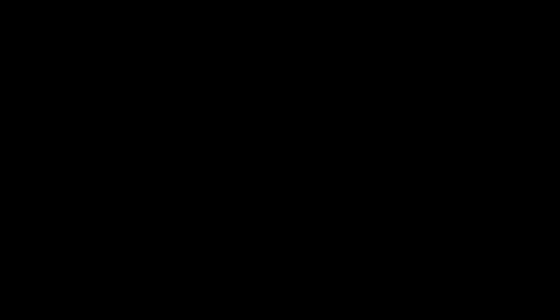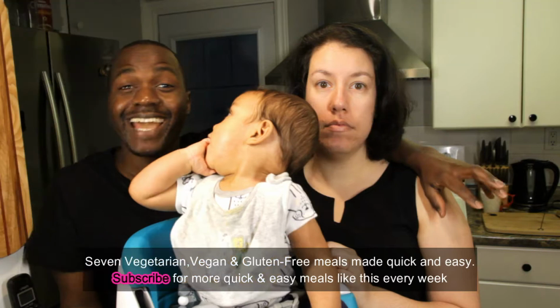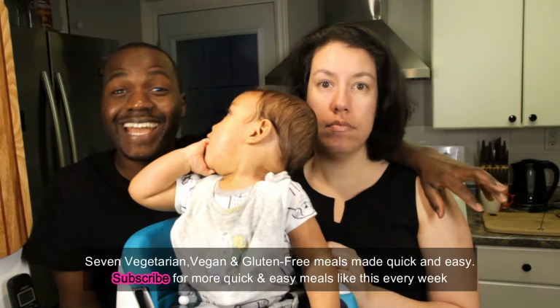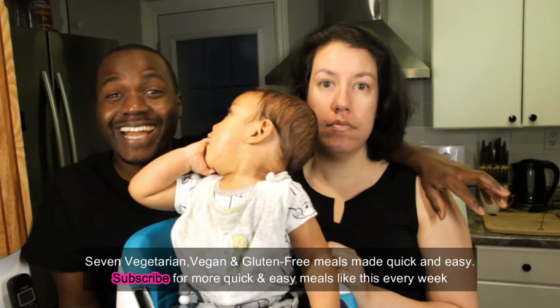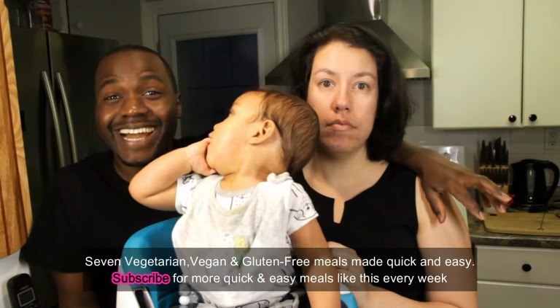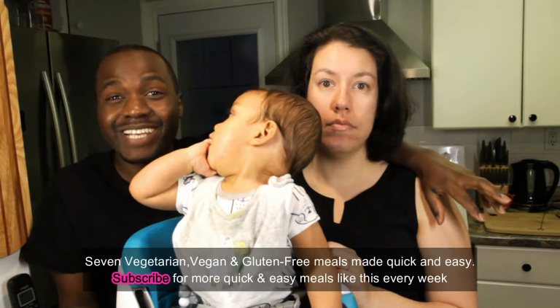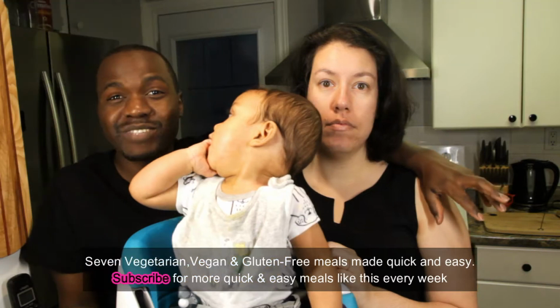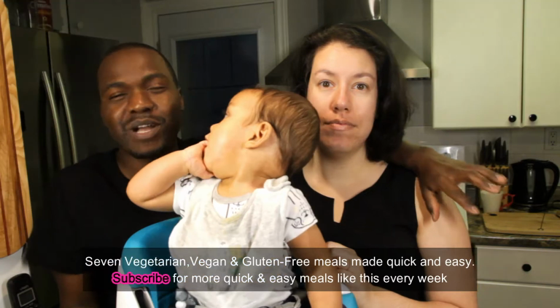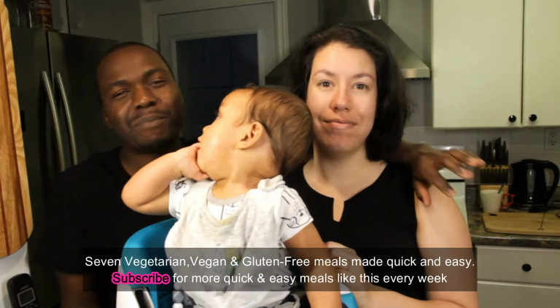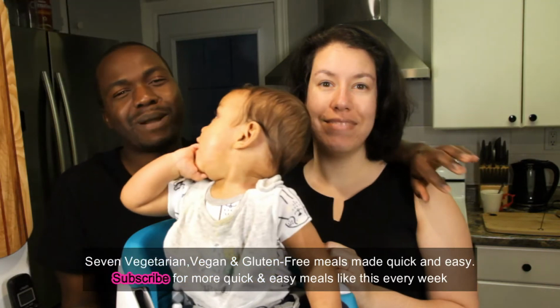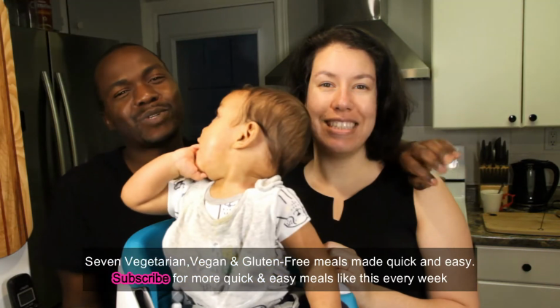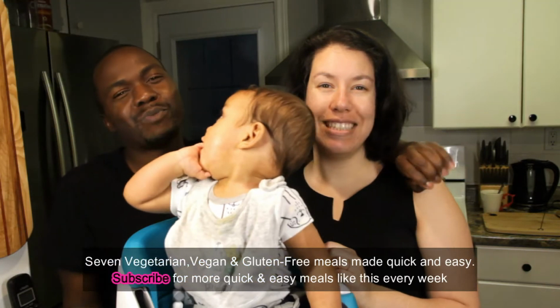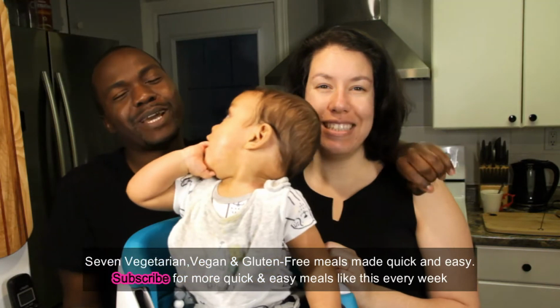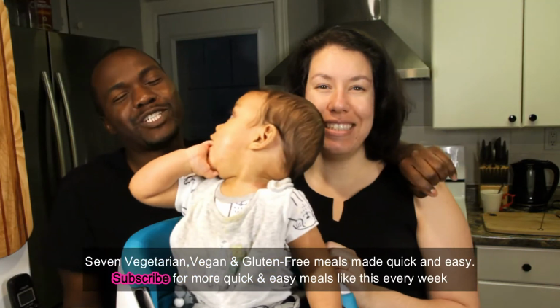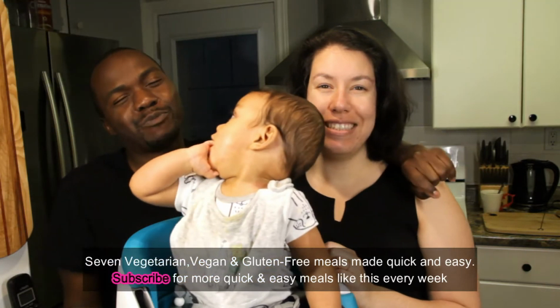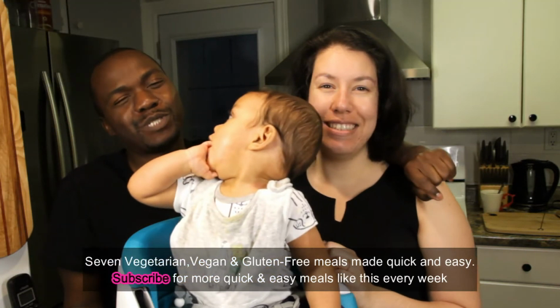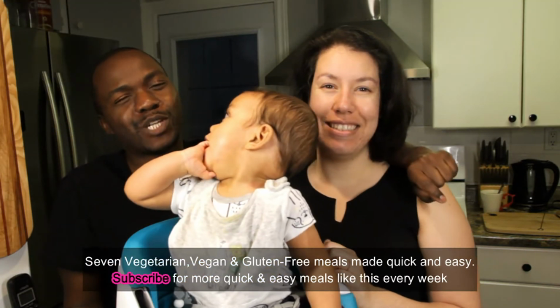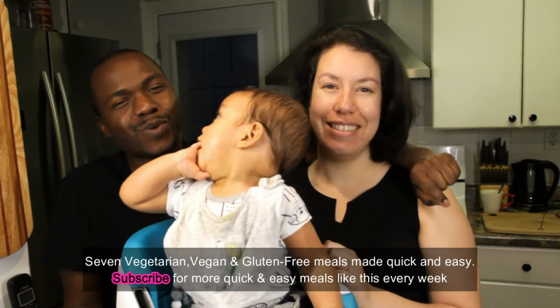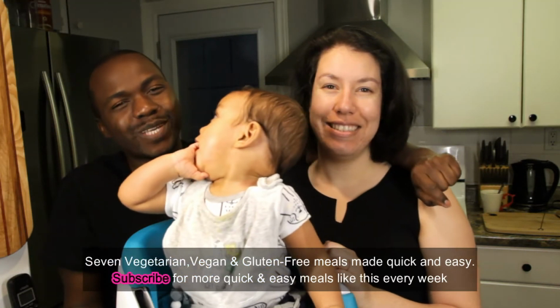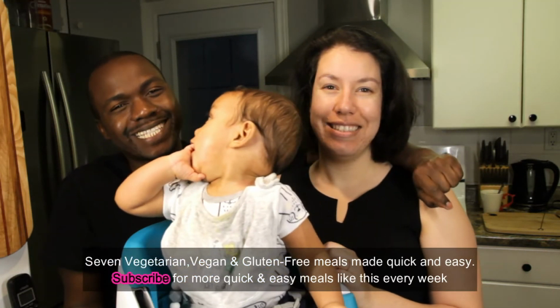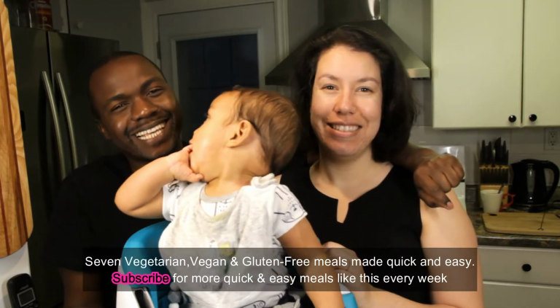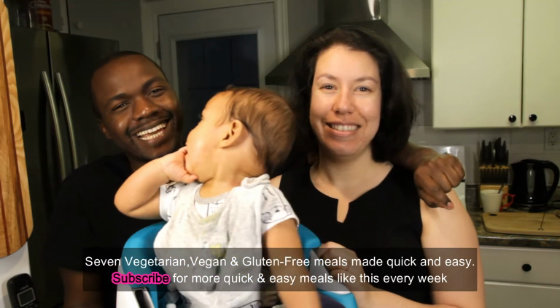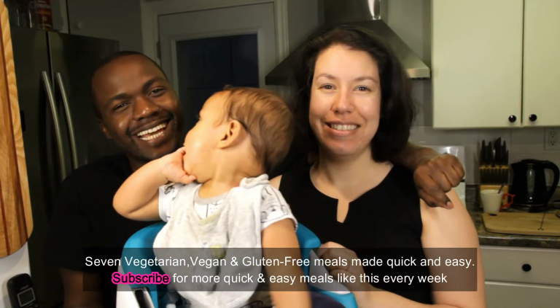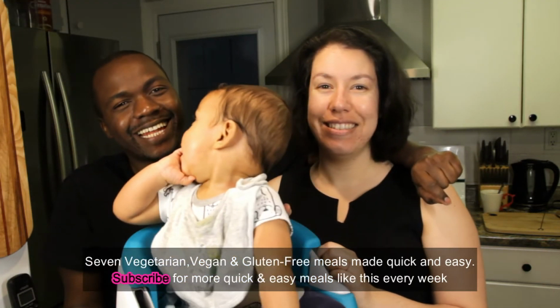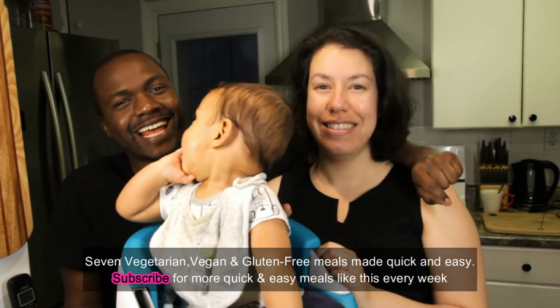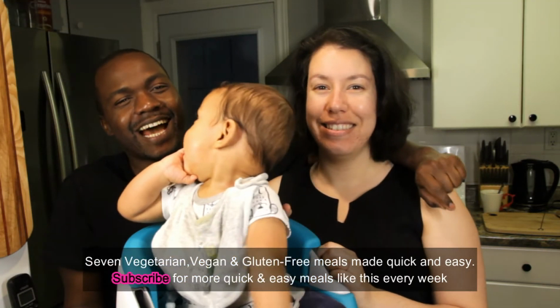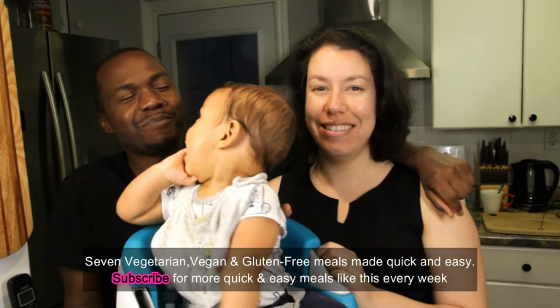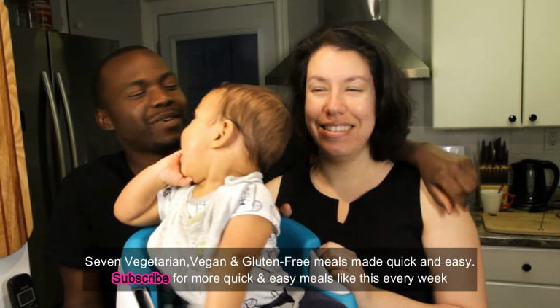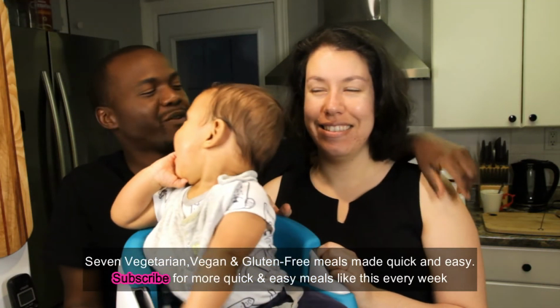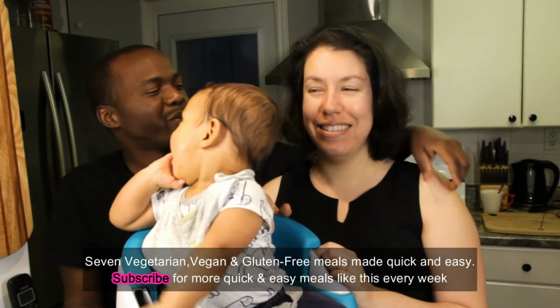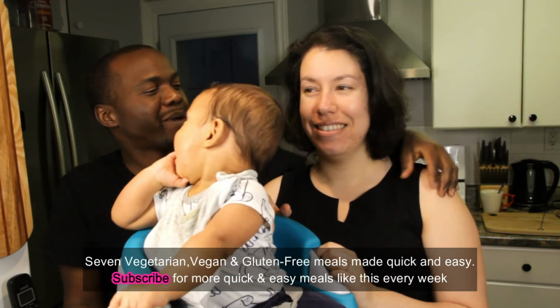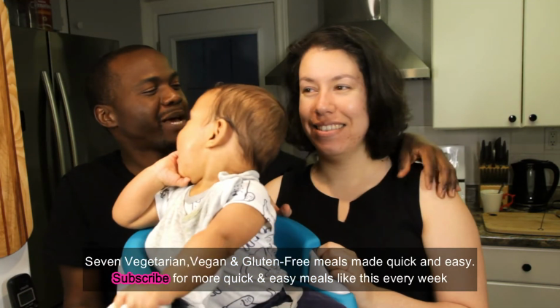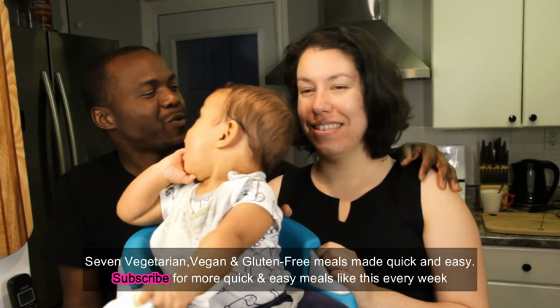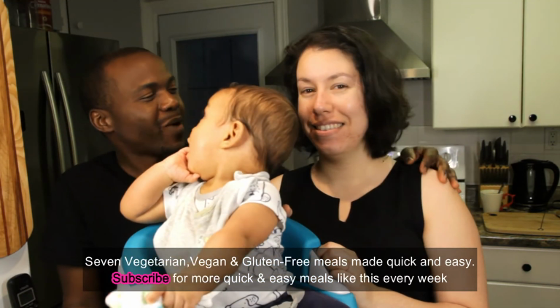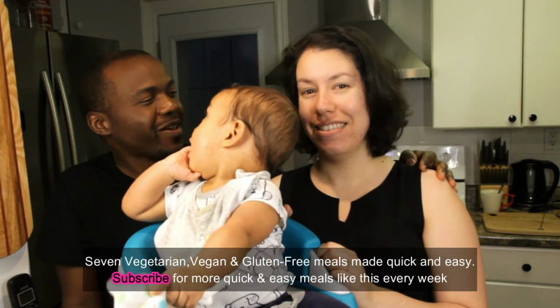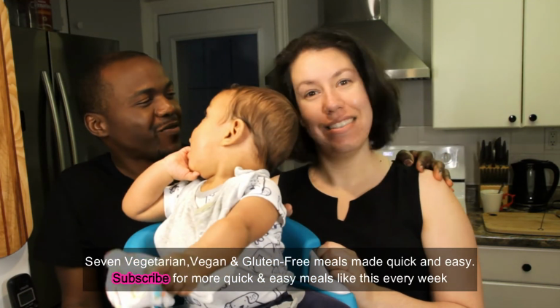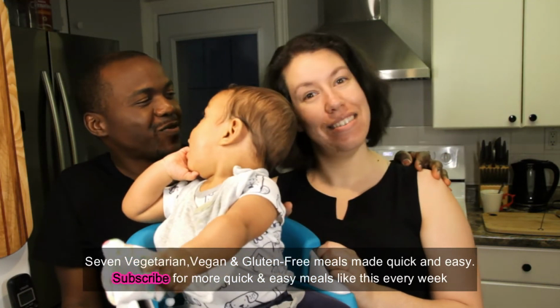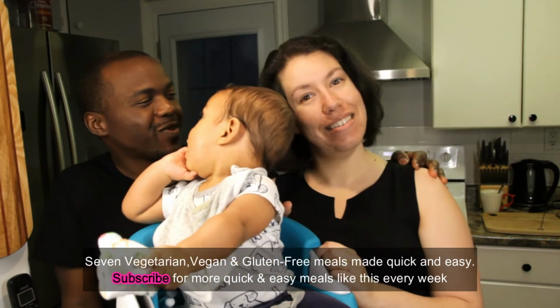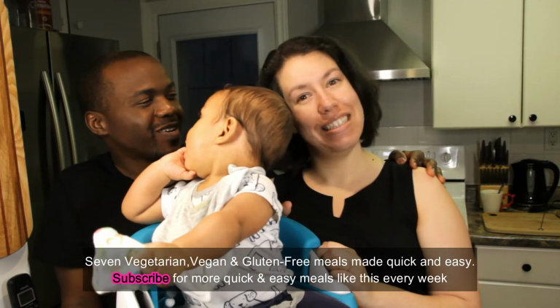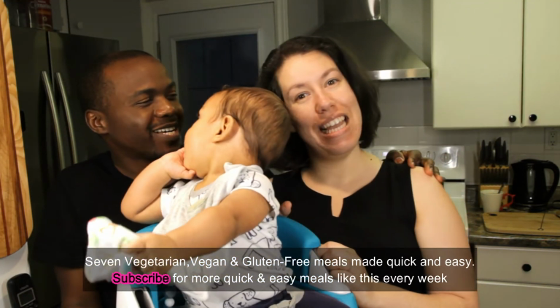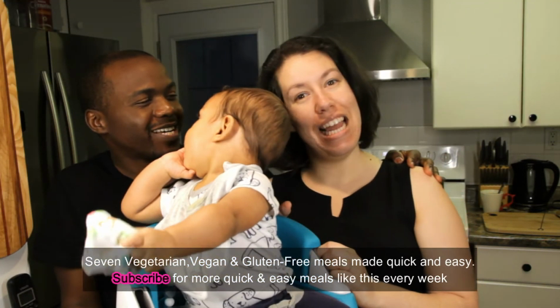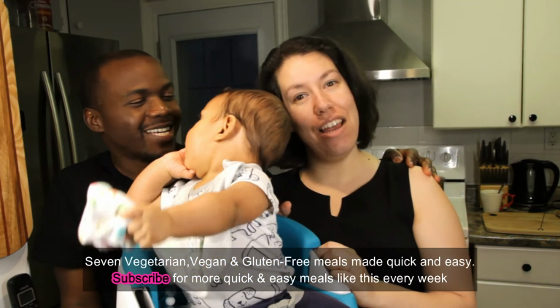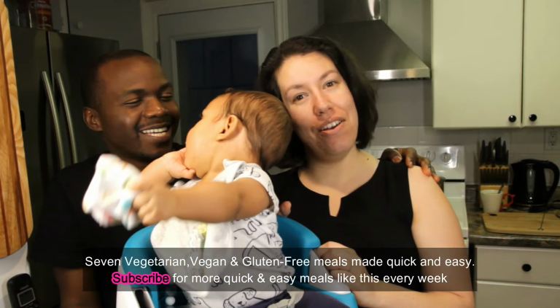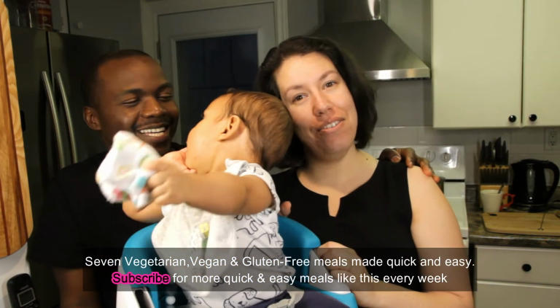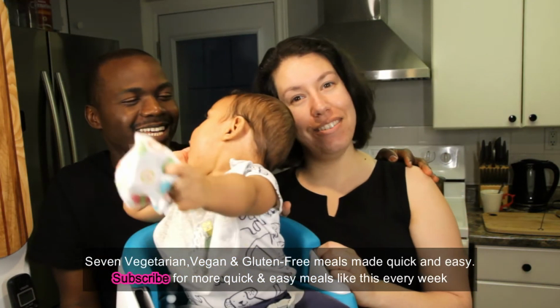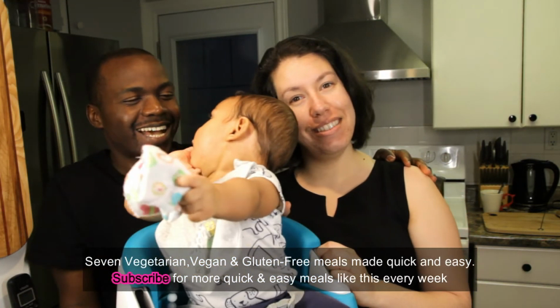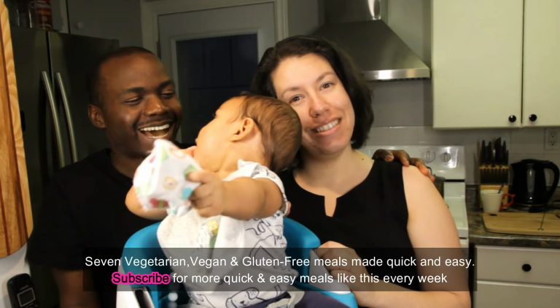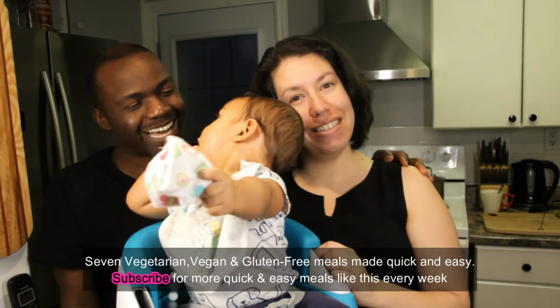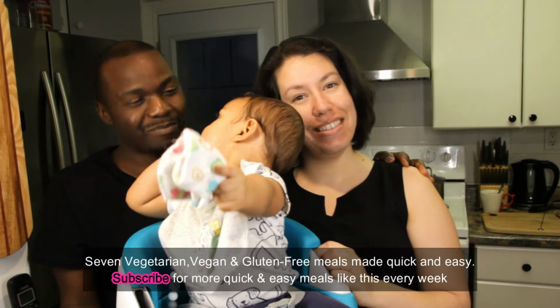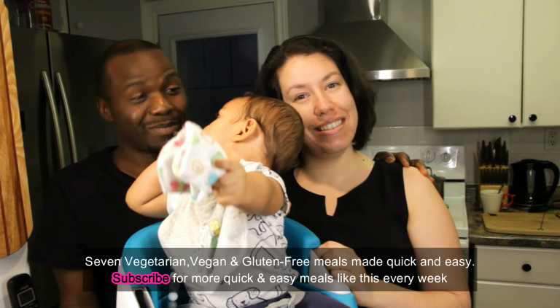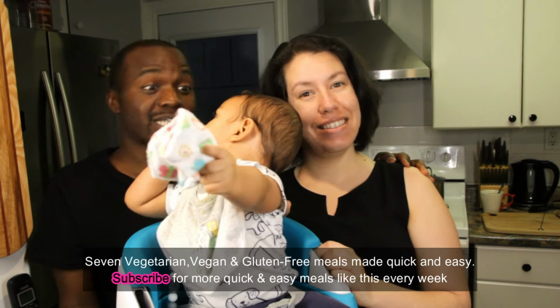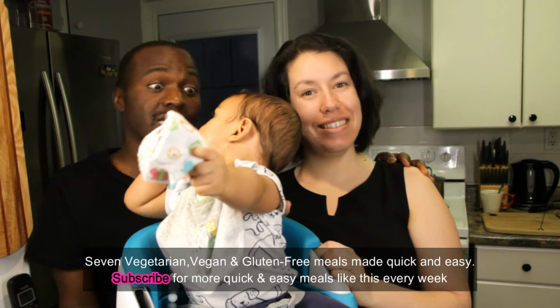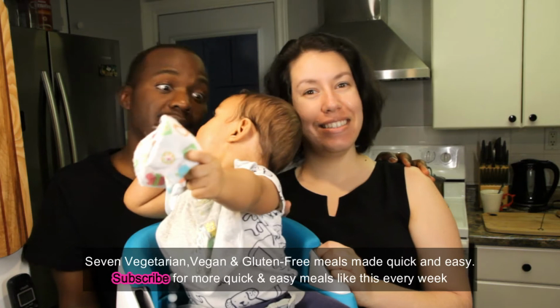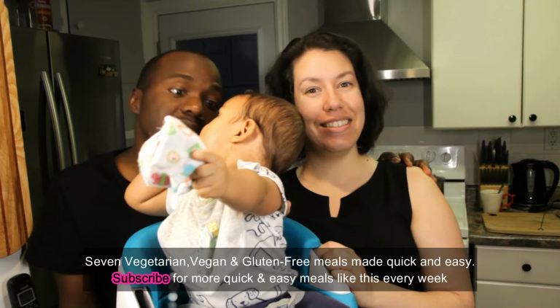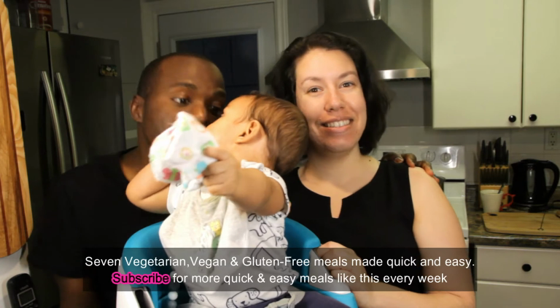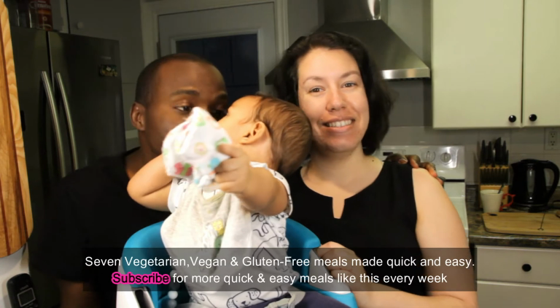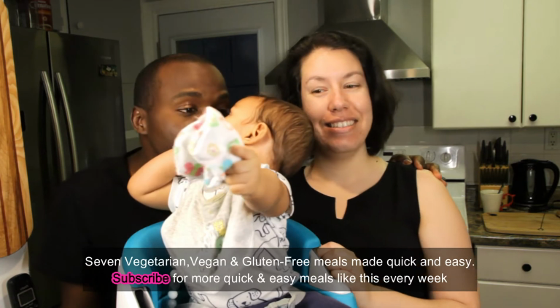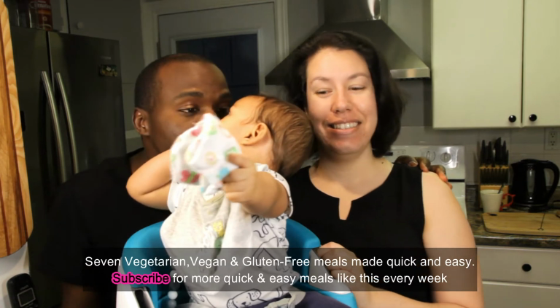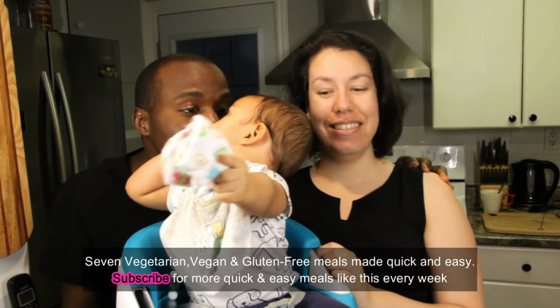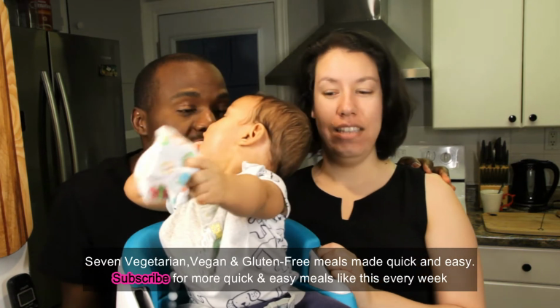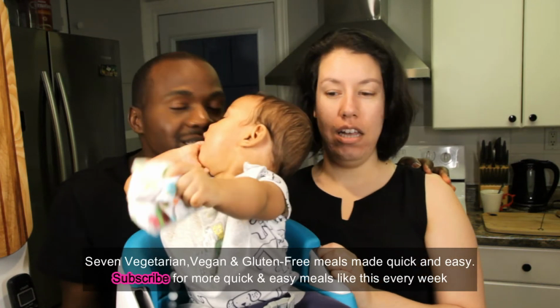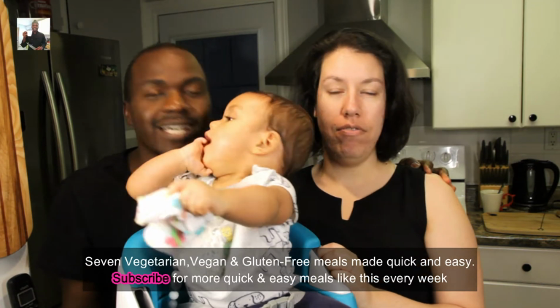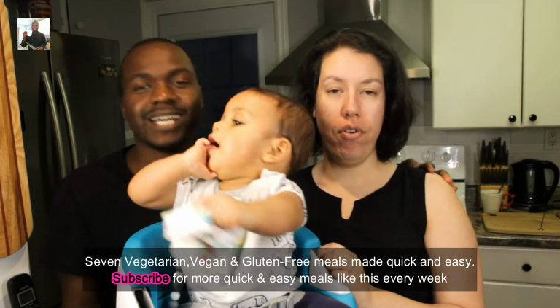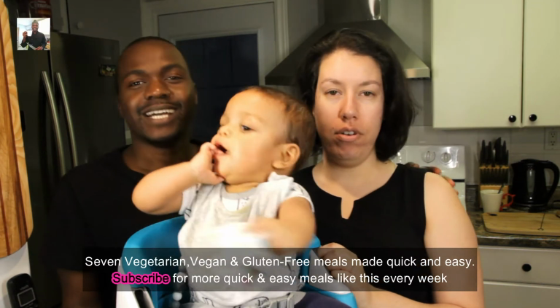Hey guys, welcome back to my YouTube channel once again. I'm here with my wife — Hello! — and Mr. Liam. Of course.